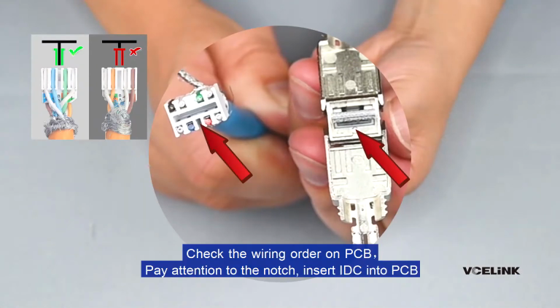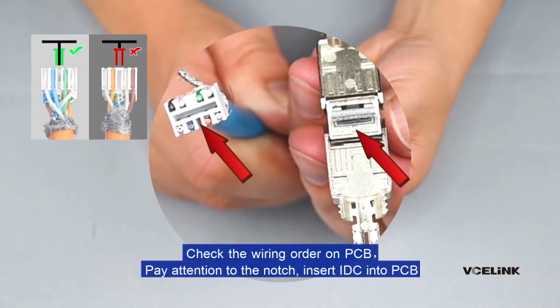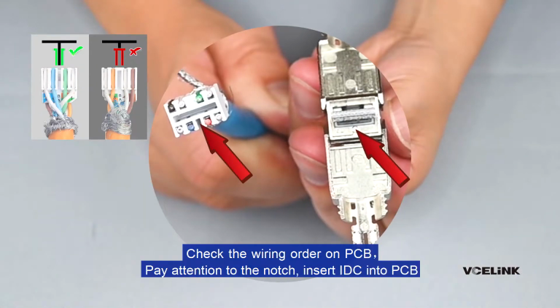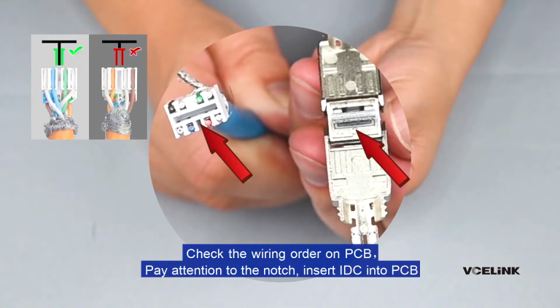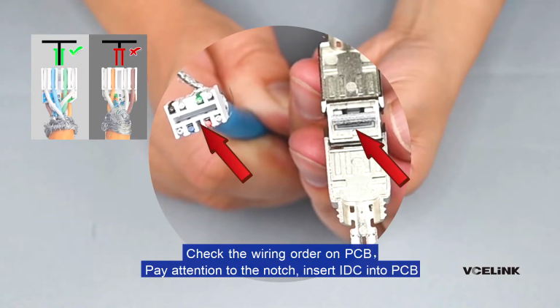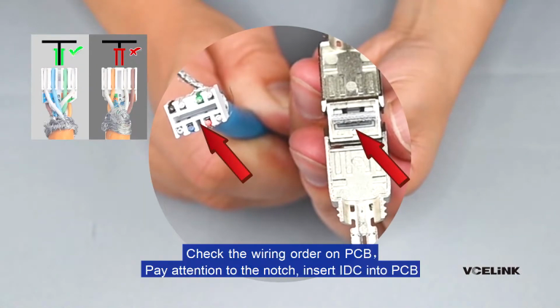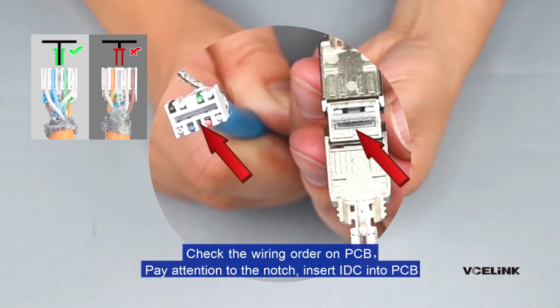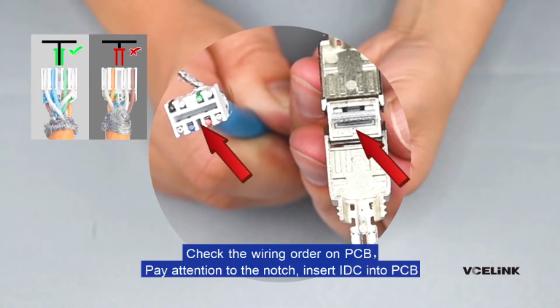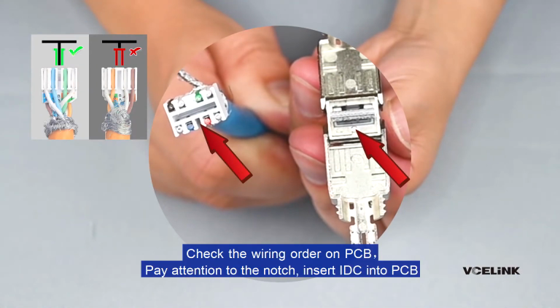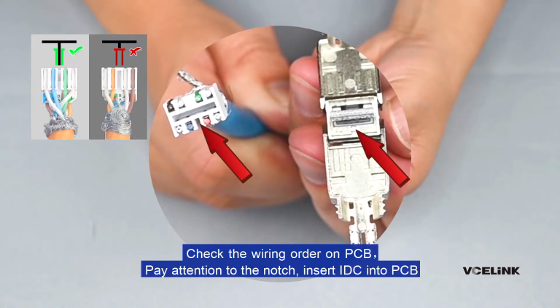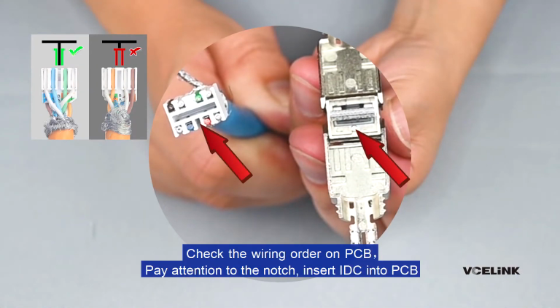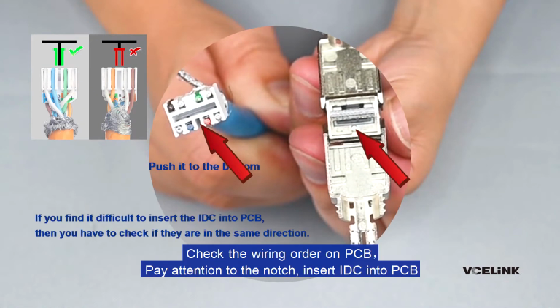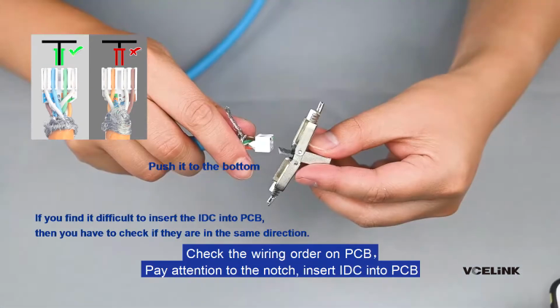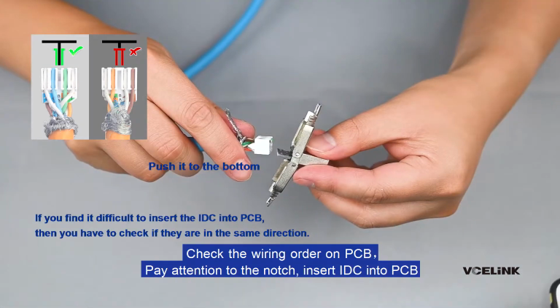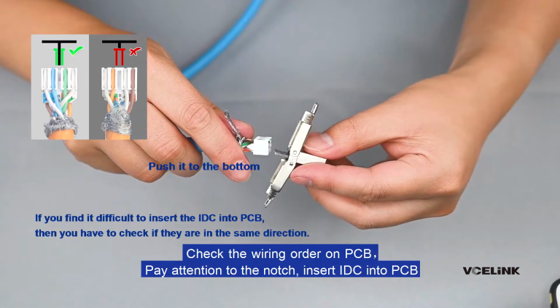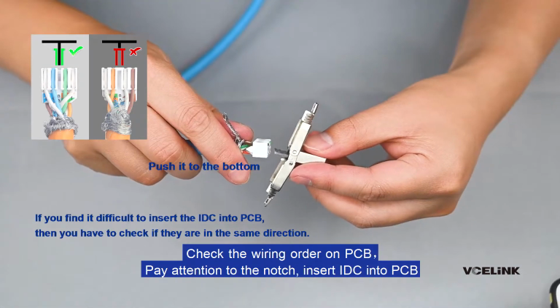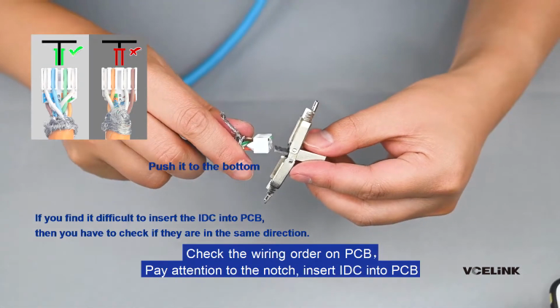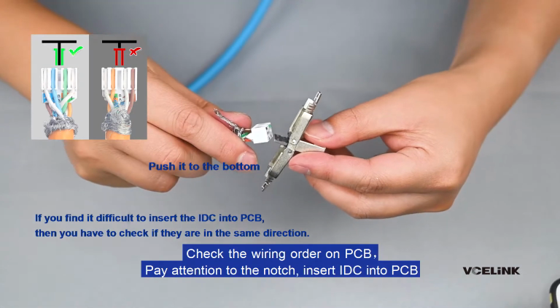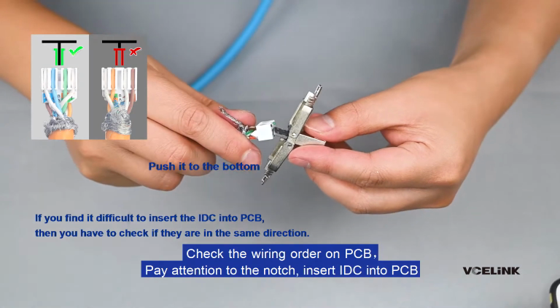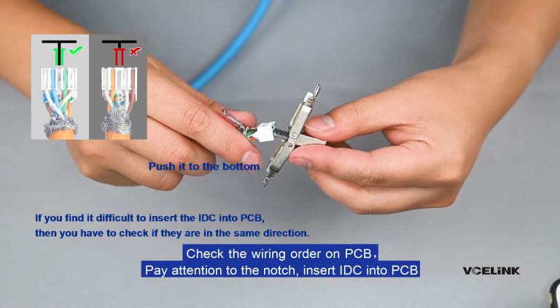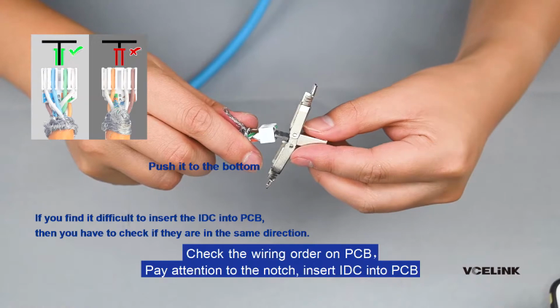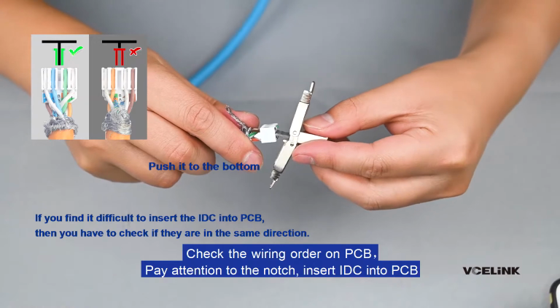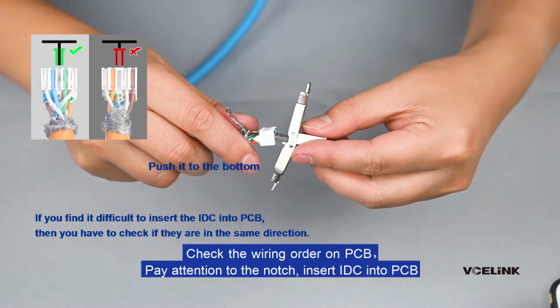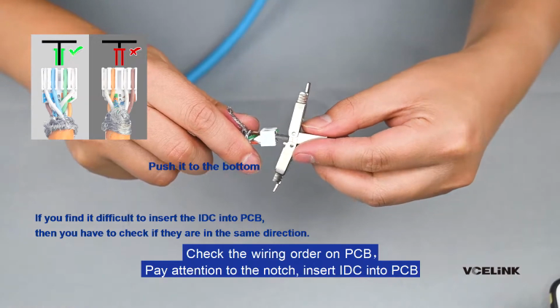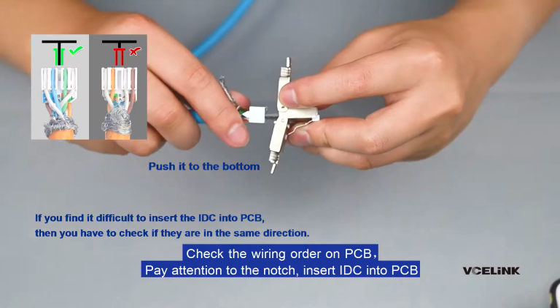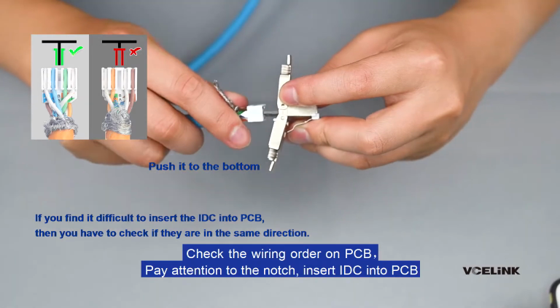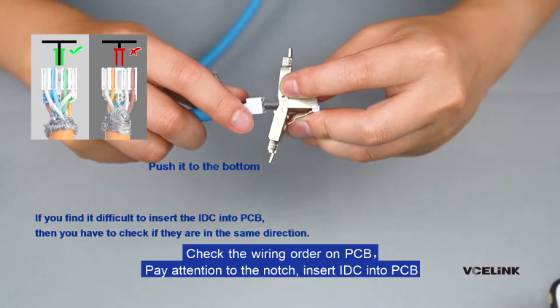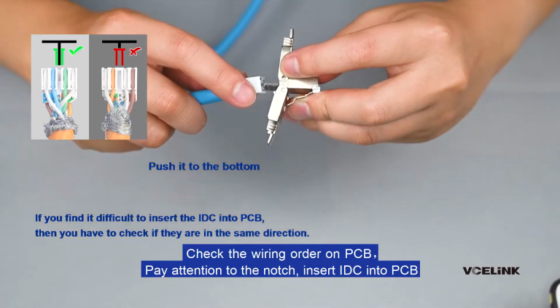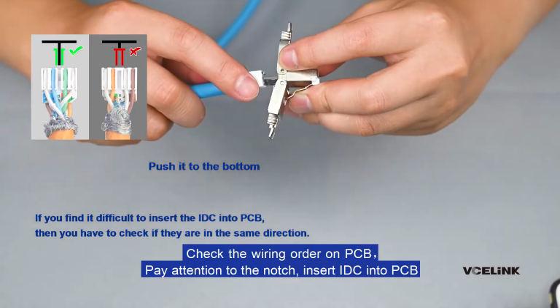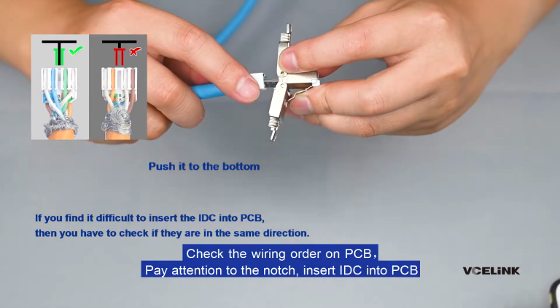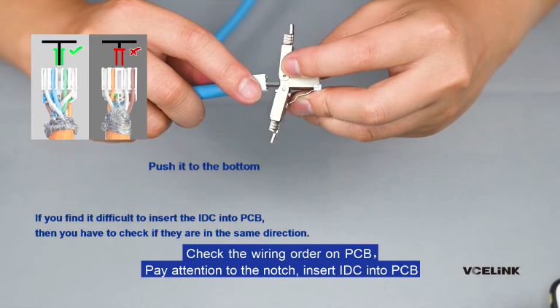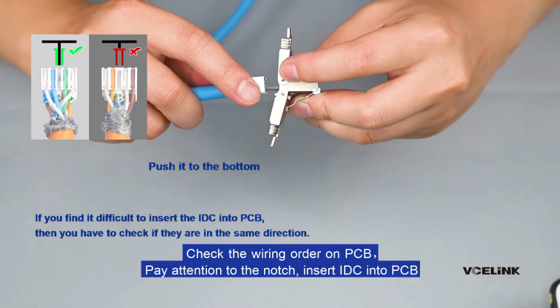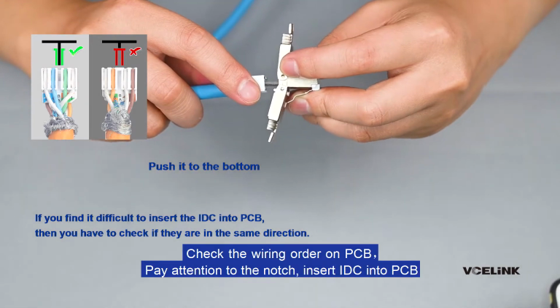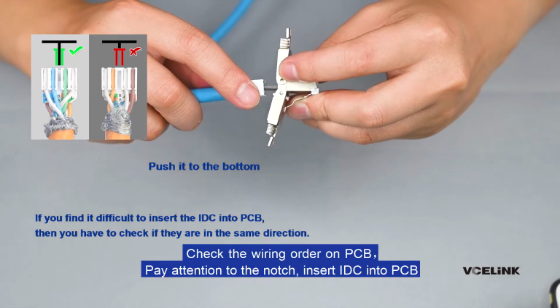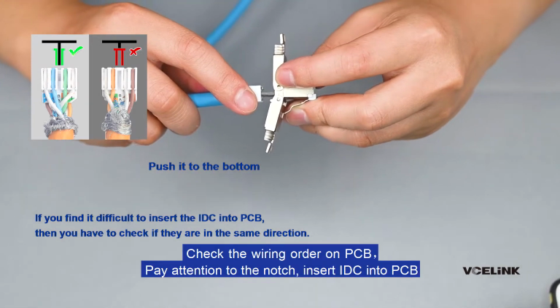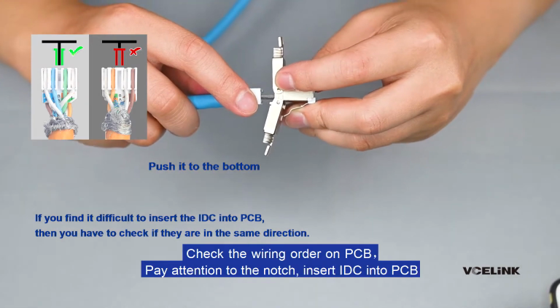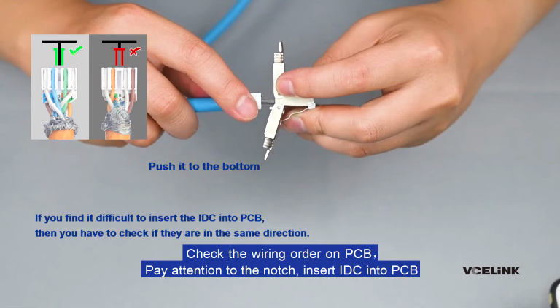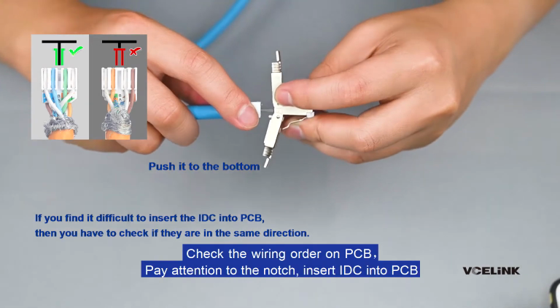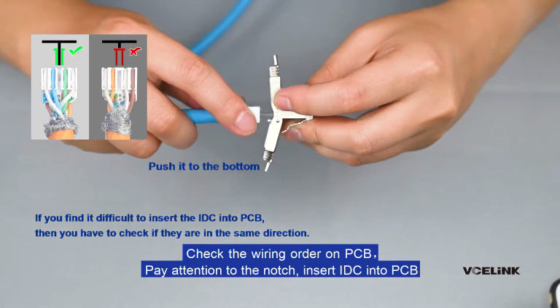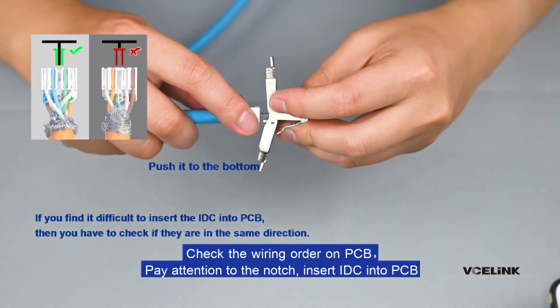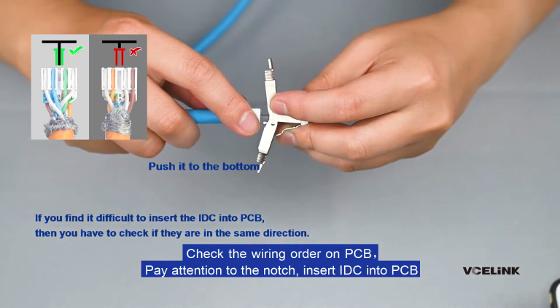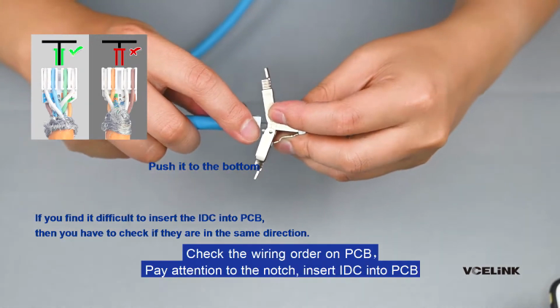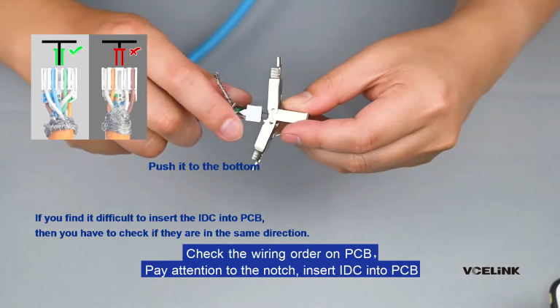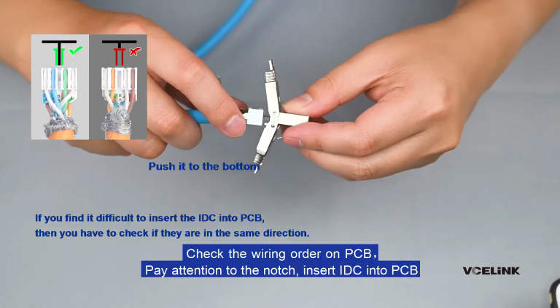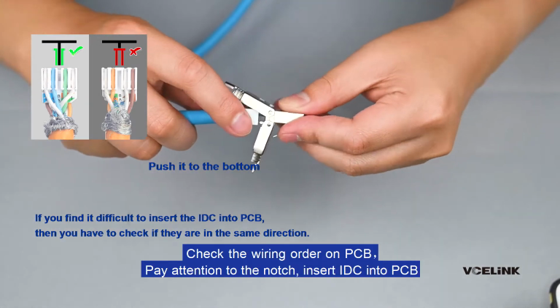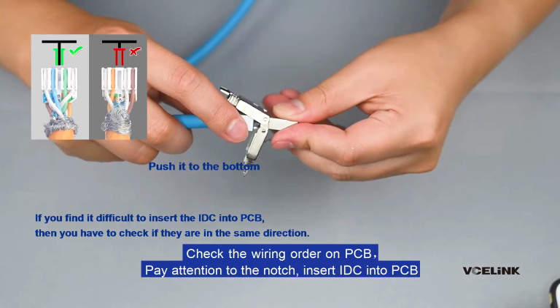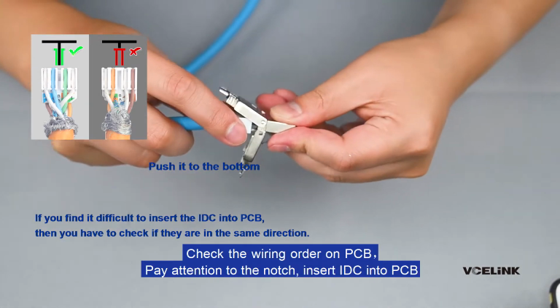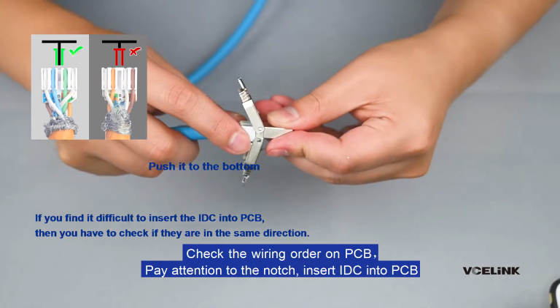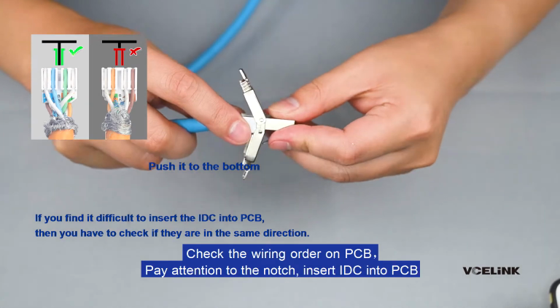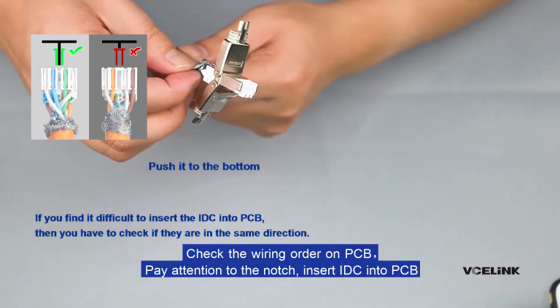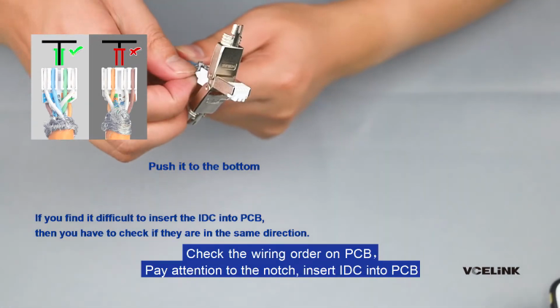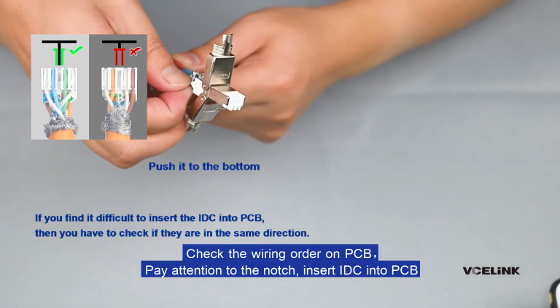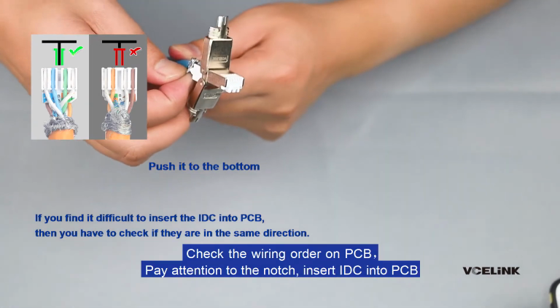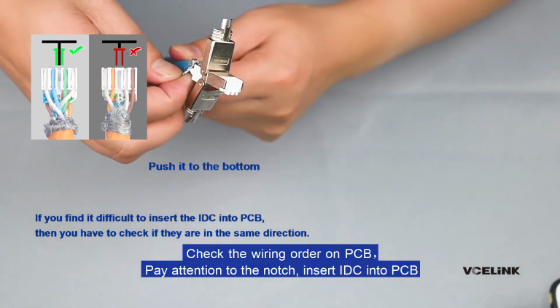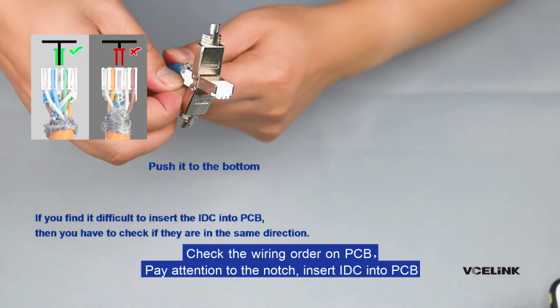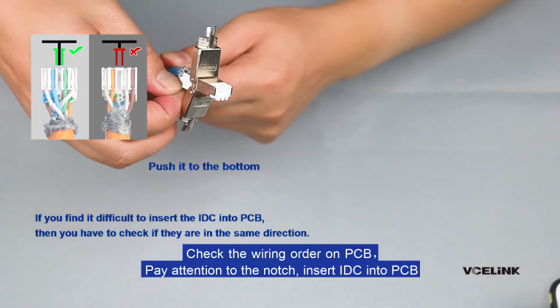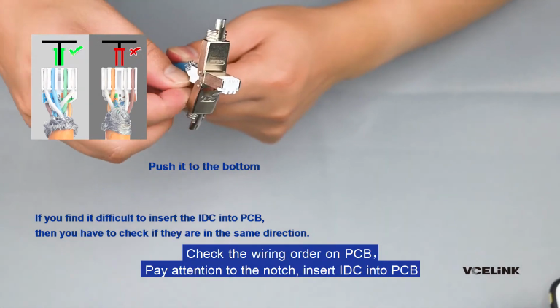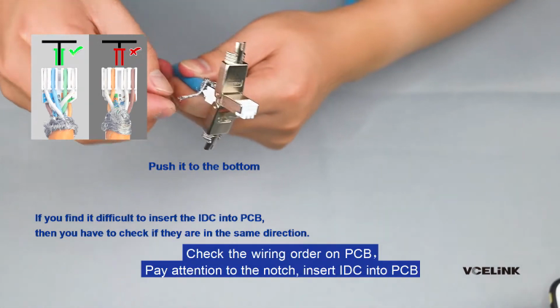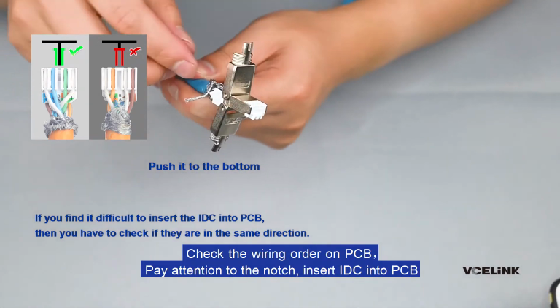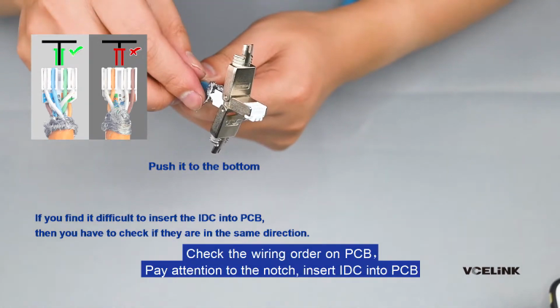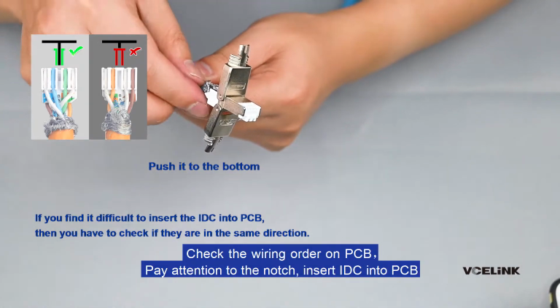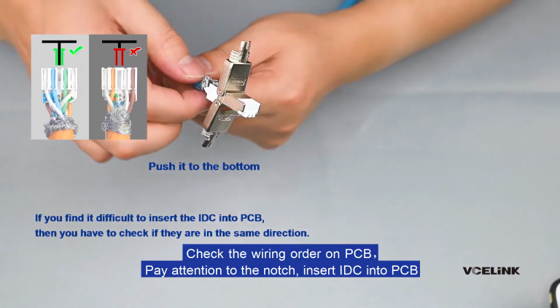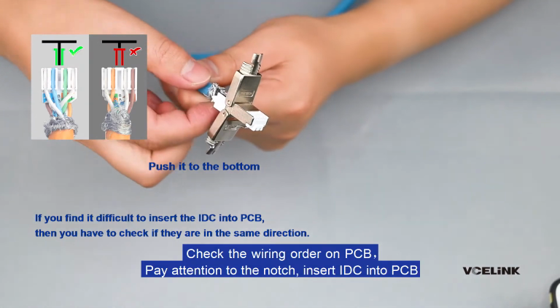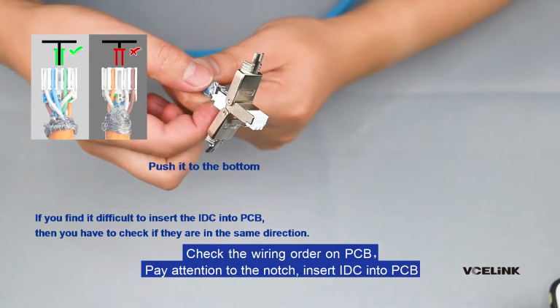Check the wiring order on the PCB. Pay attention to the notch. Insert the IDC into the PCB.